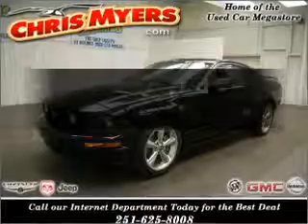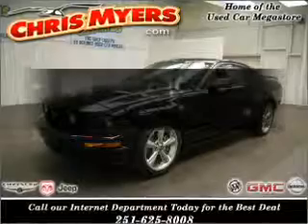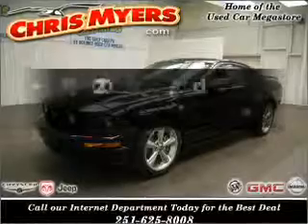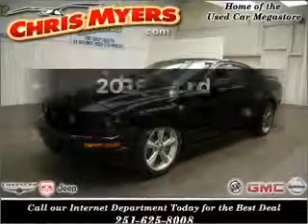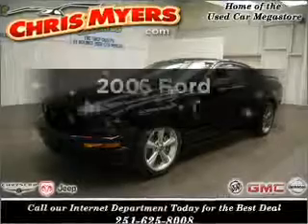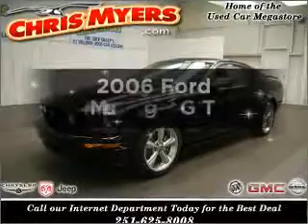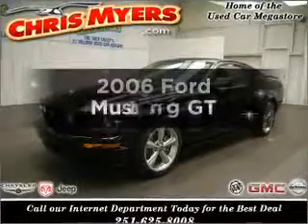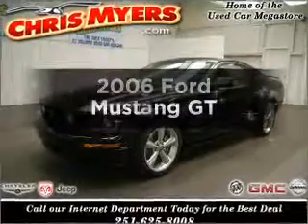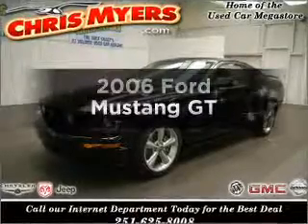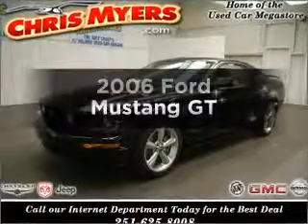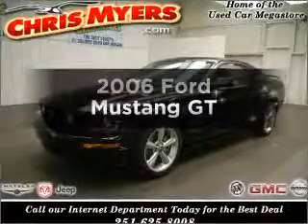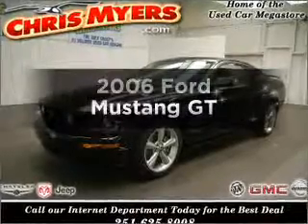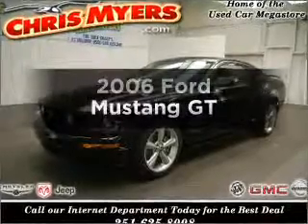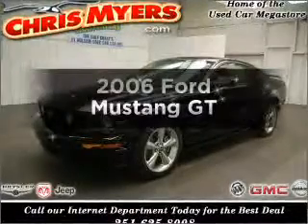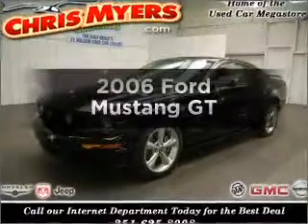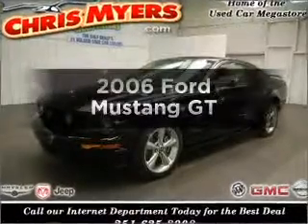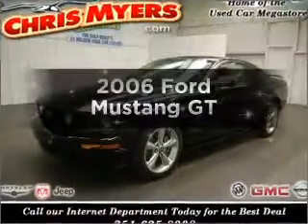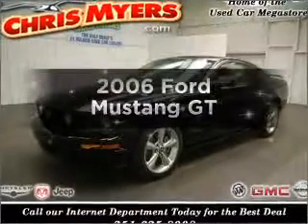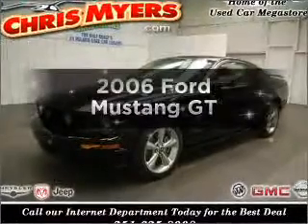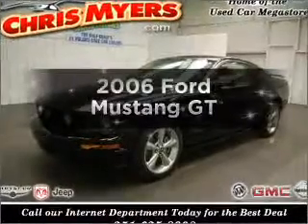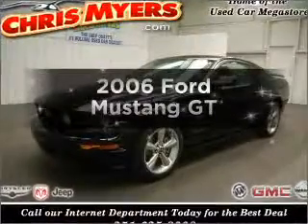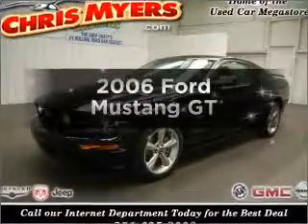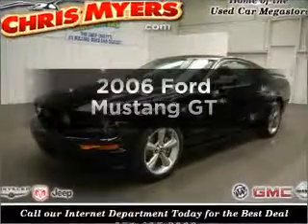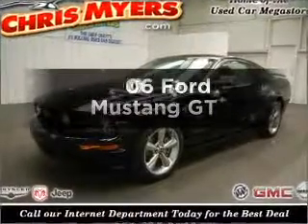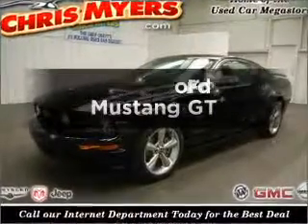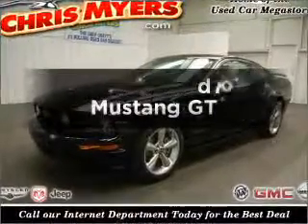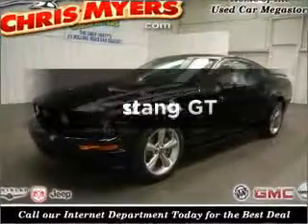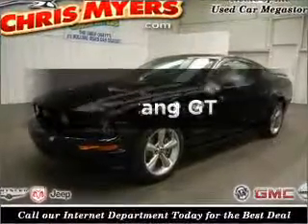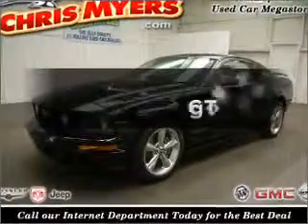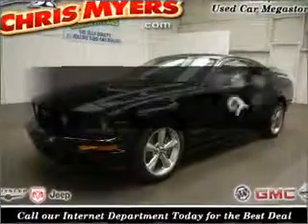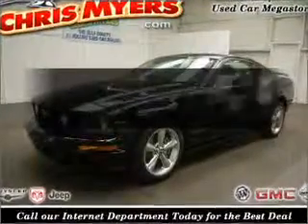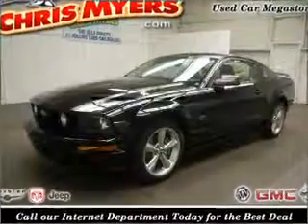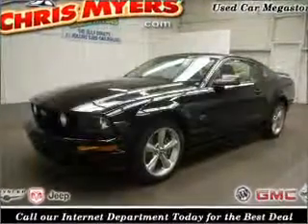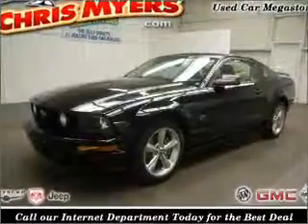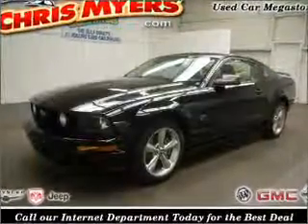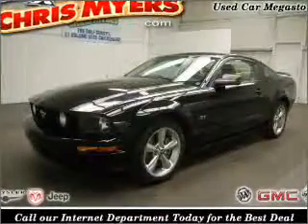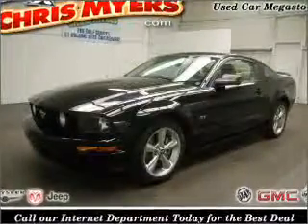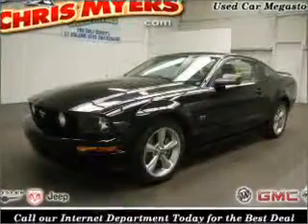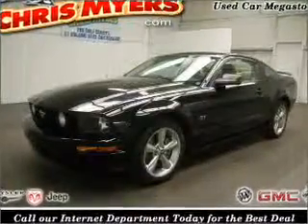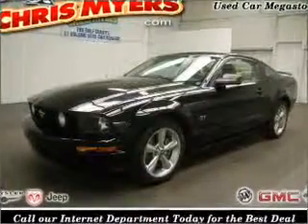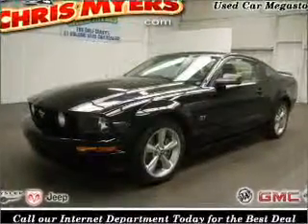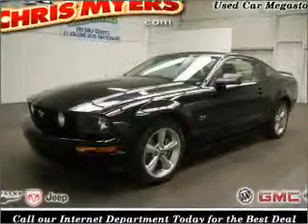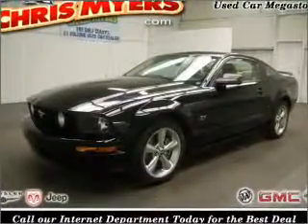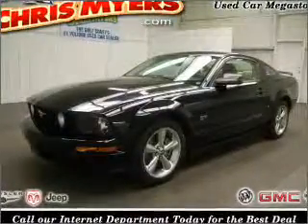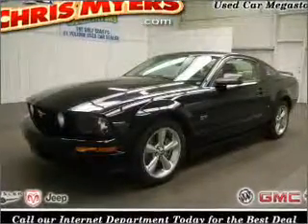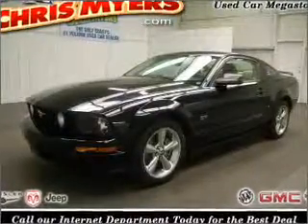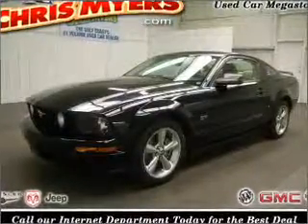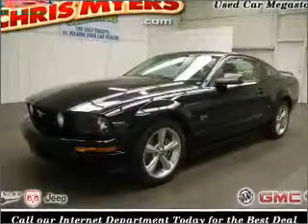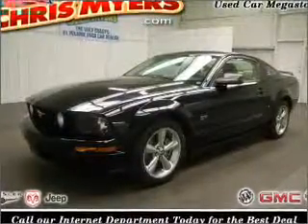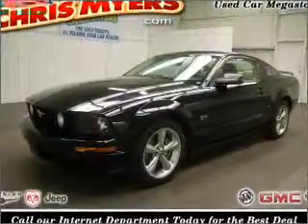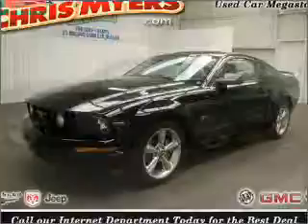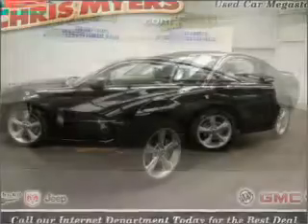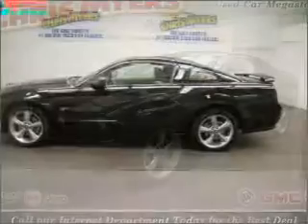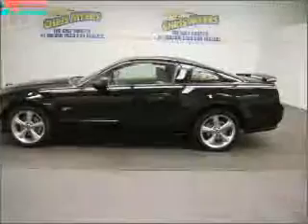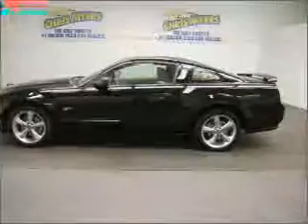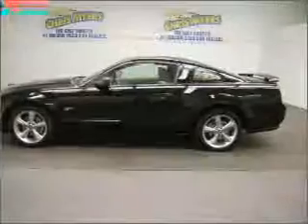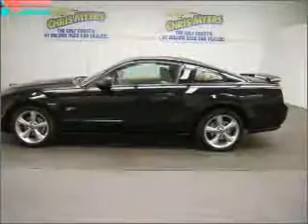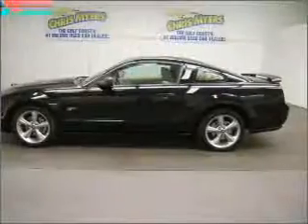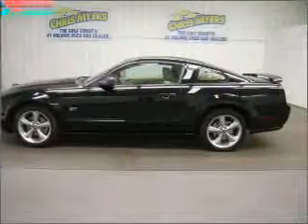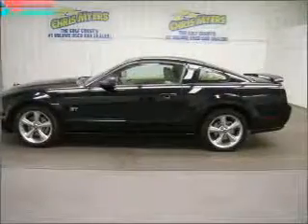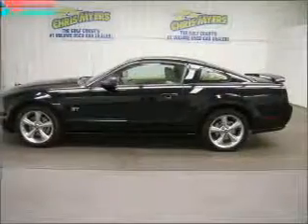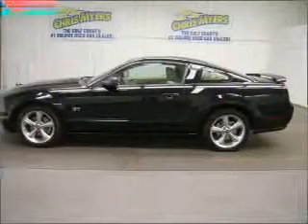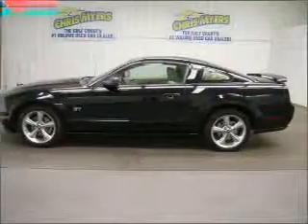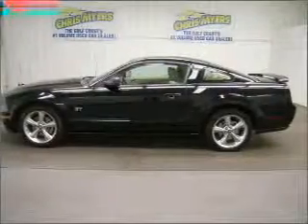Introducing the 2006 Ford Mustang. Travel the roads in style and comfort in this great vehicle.